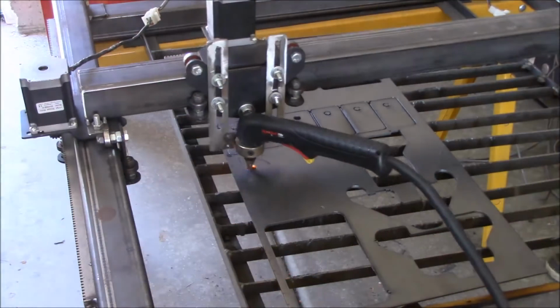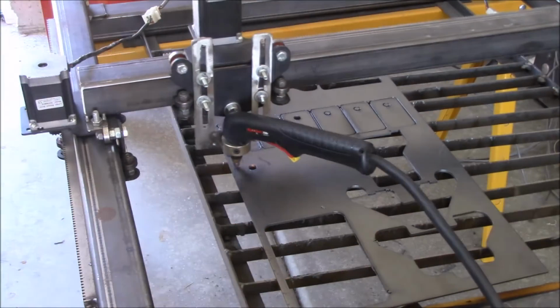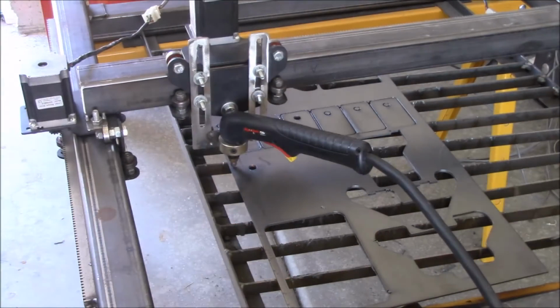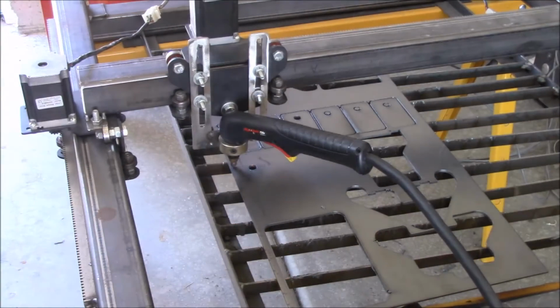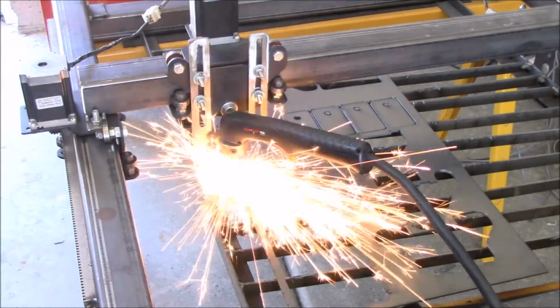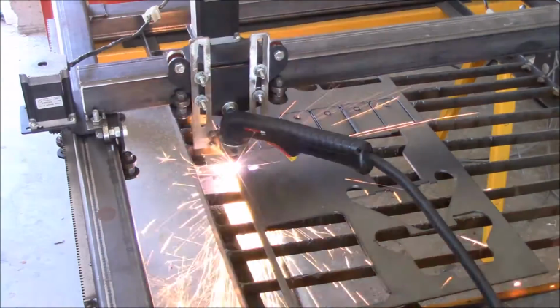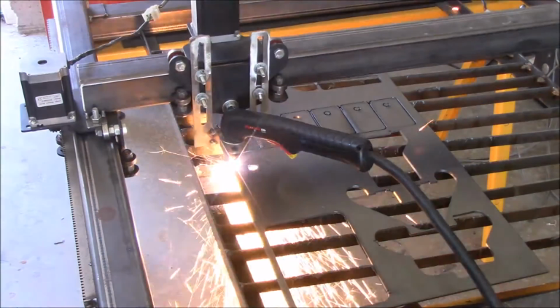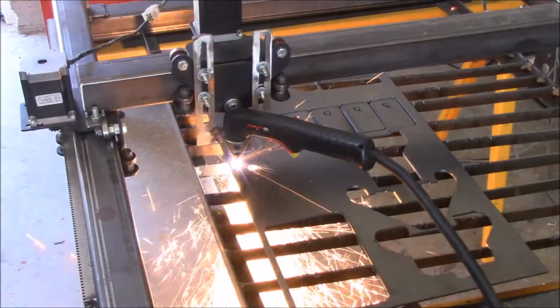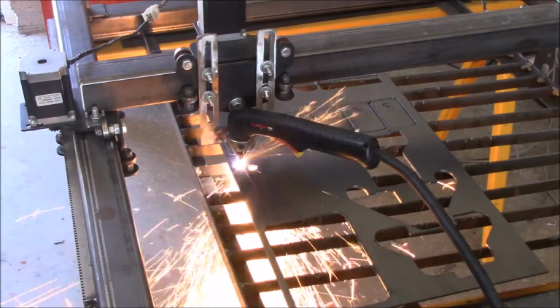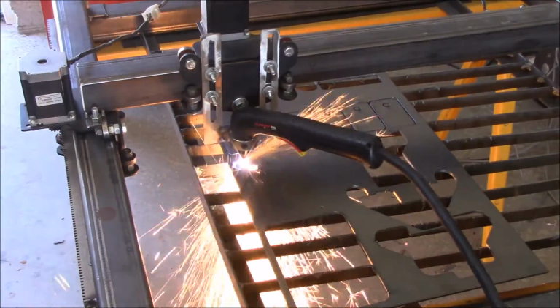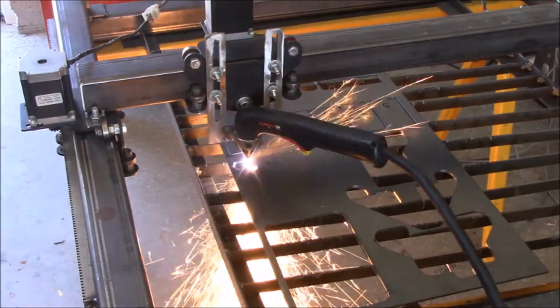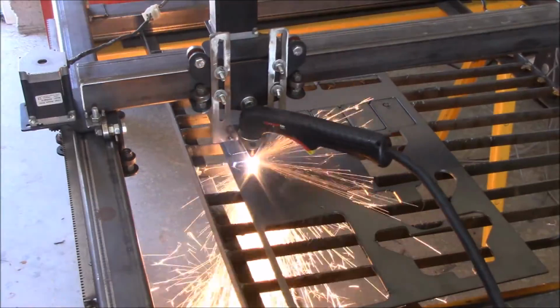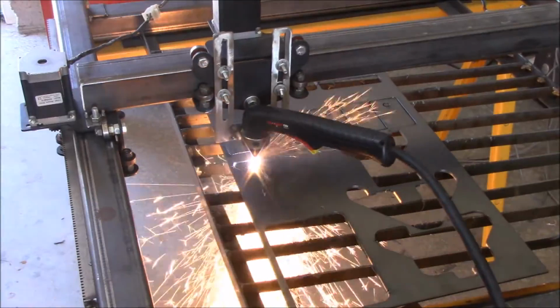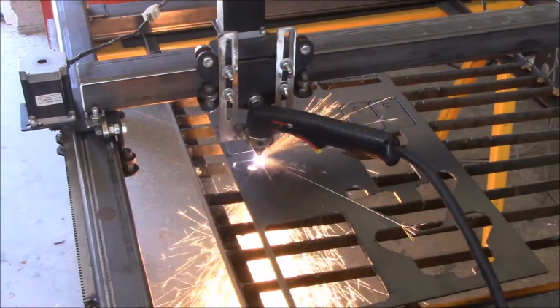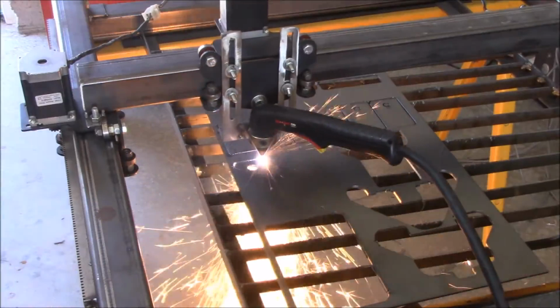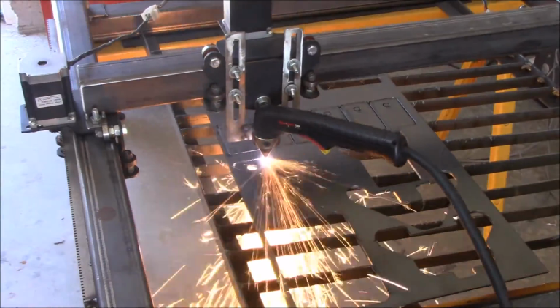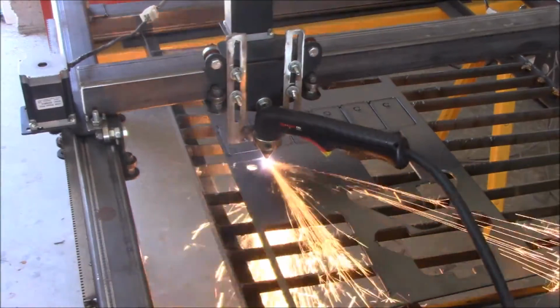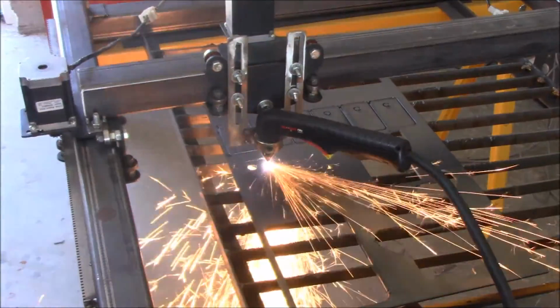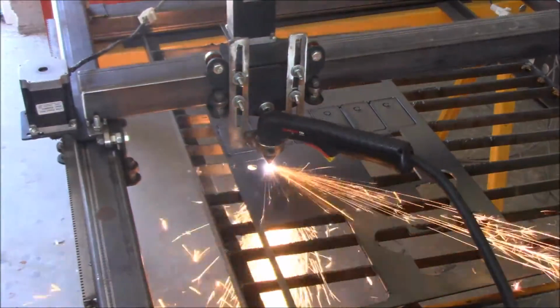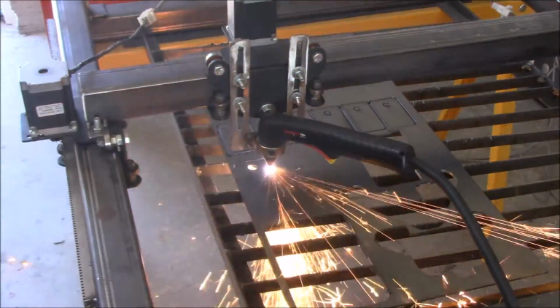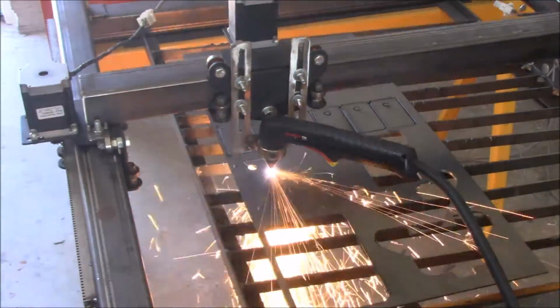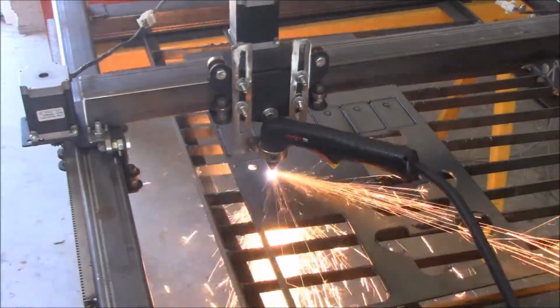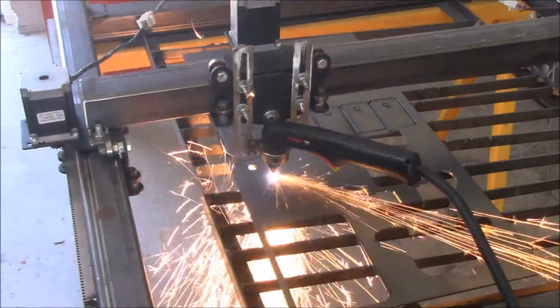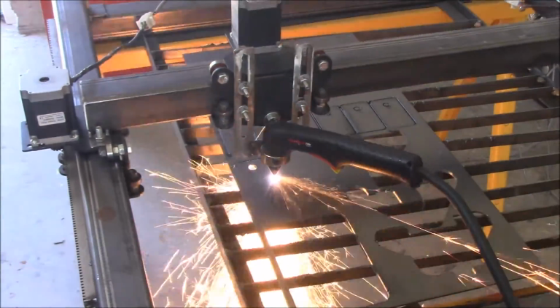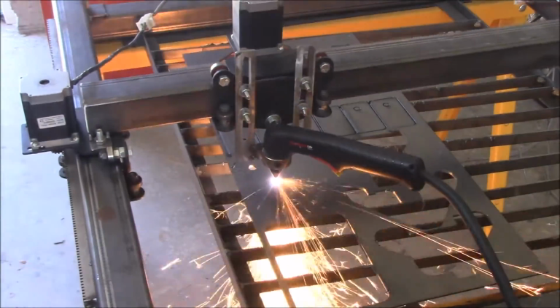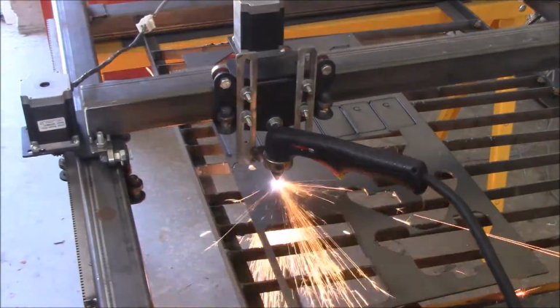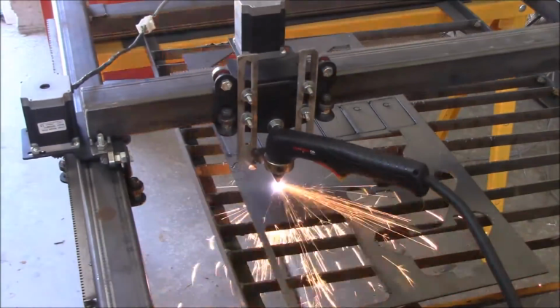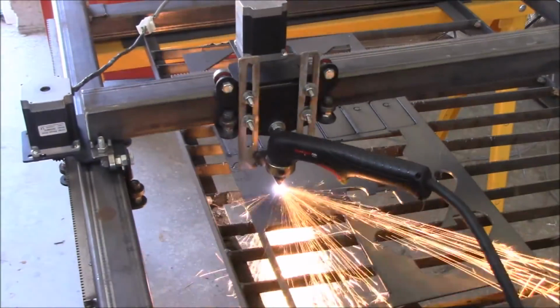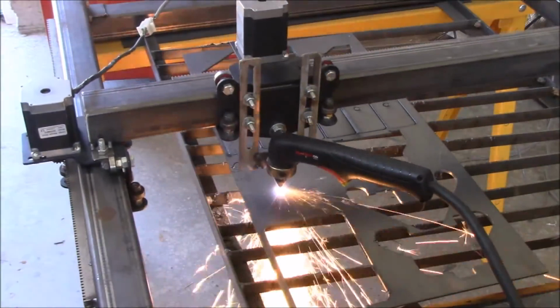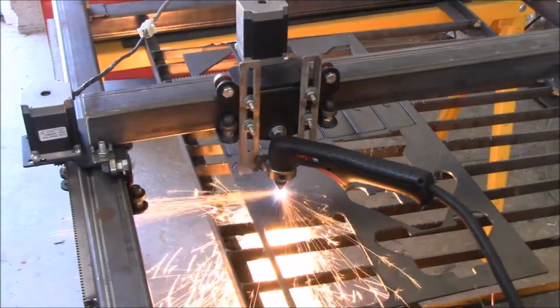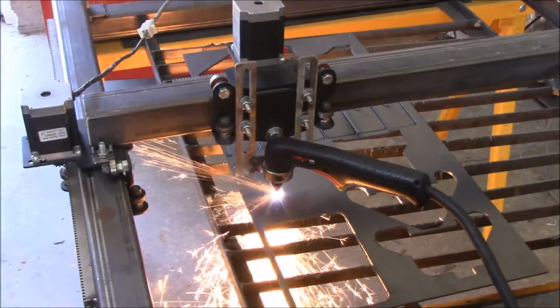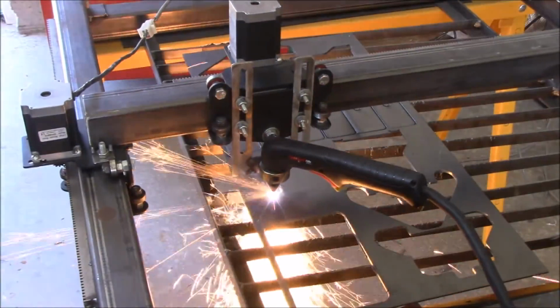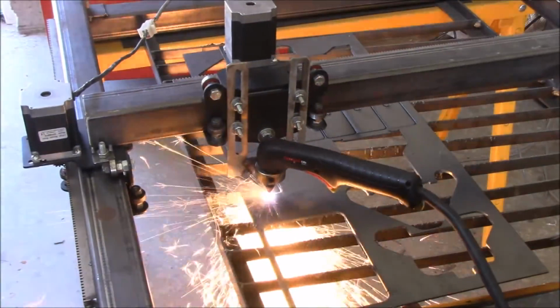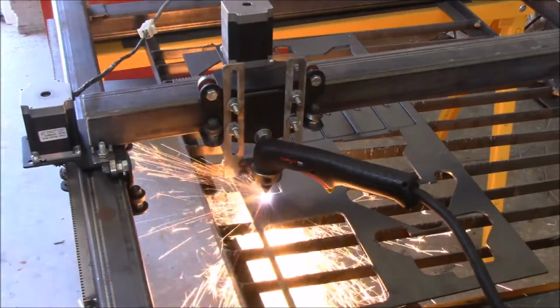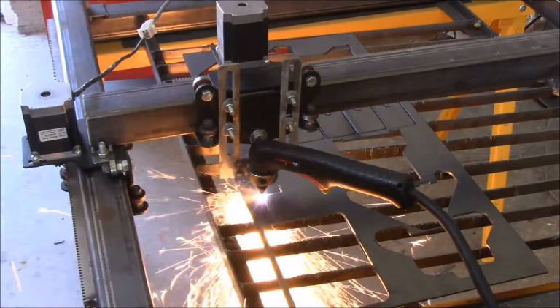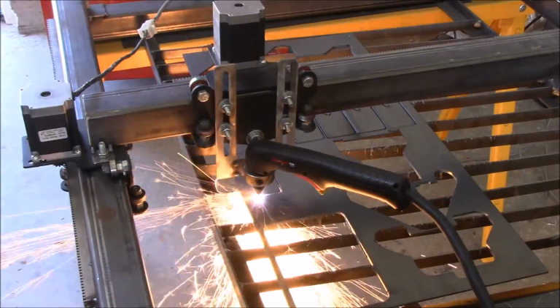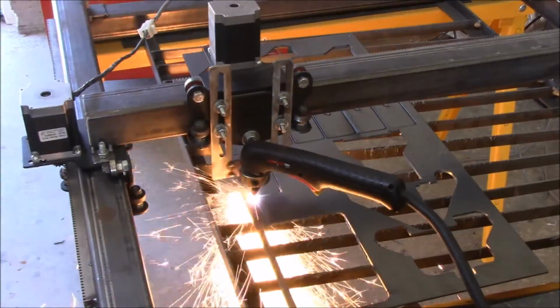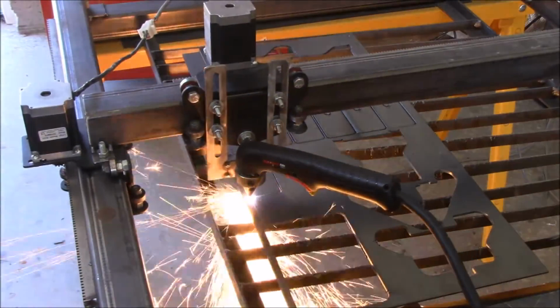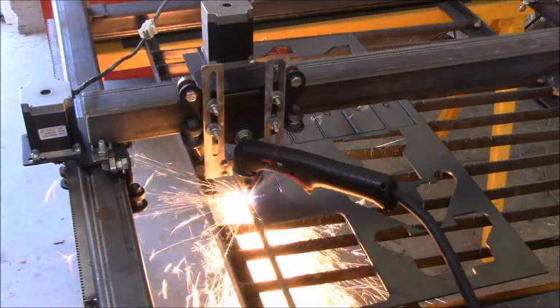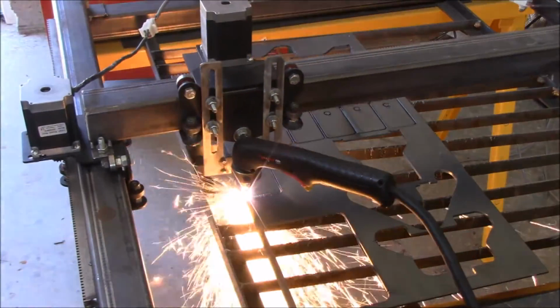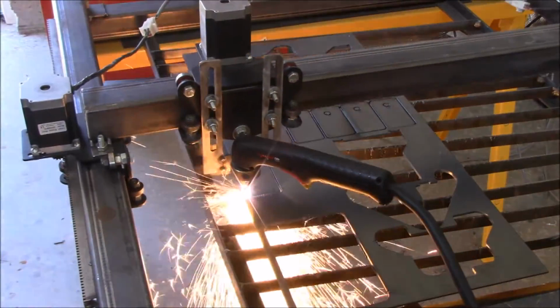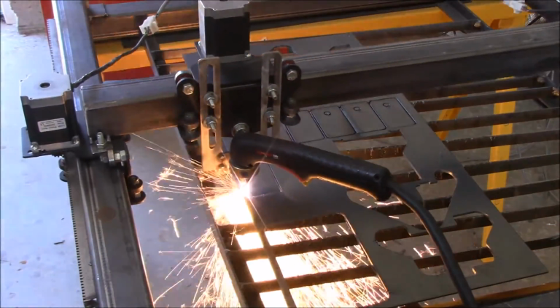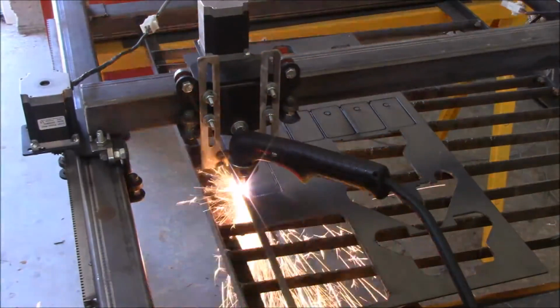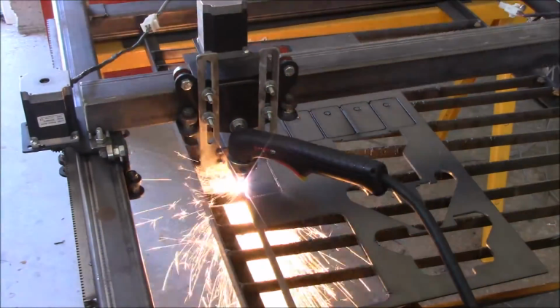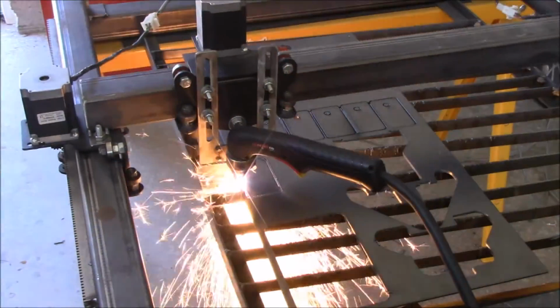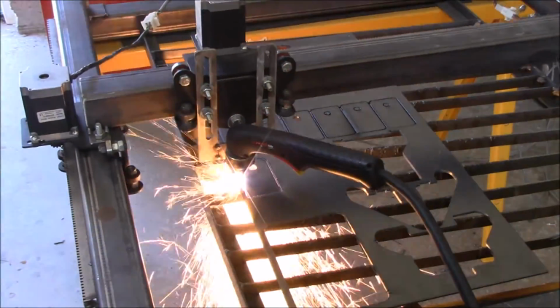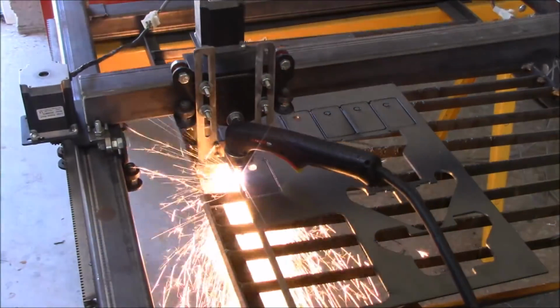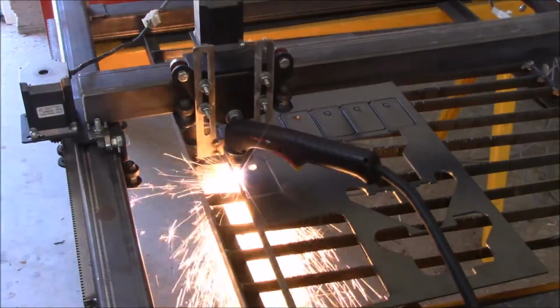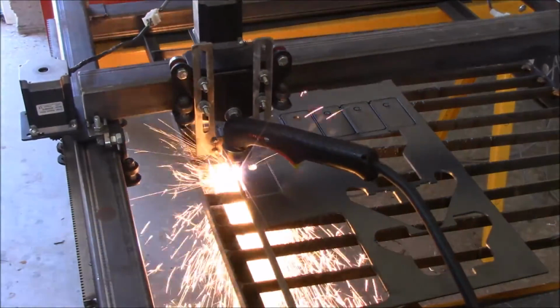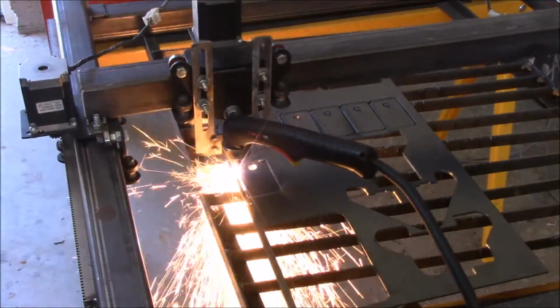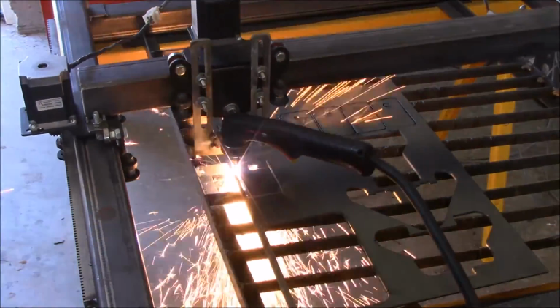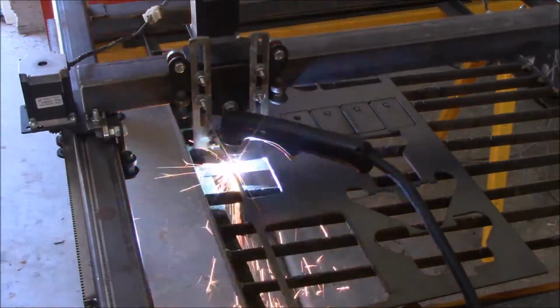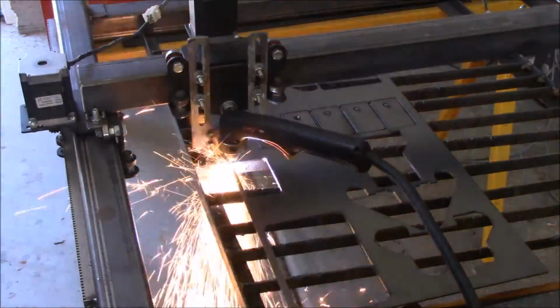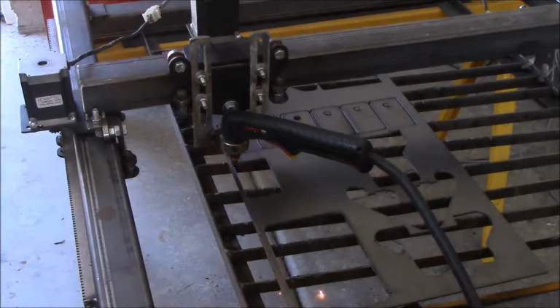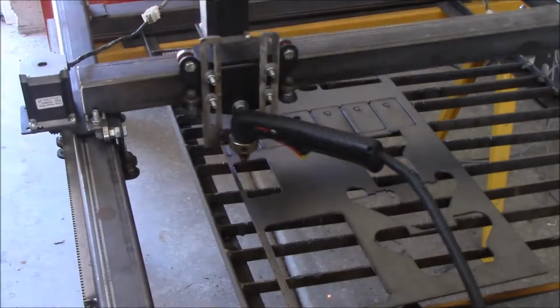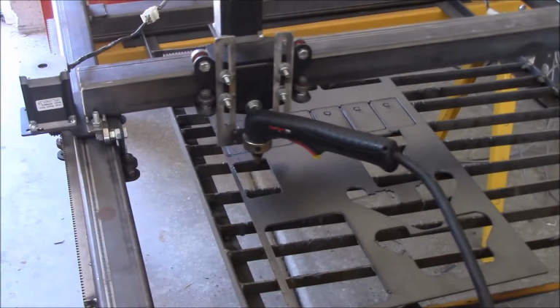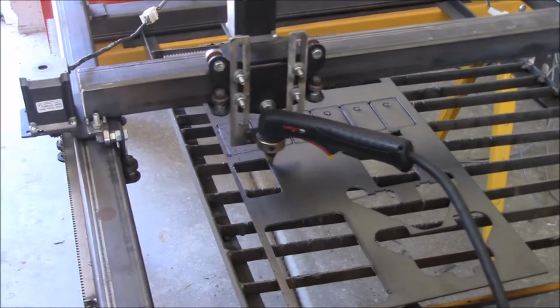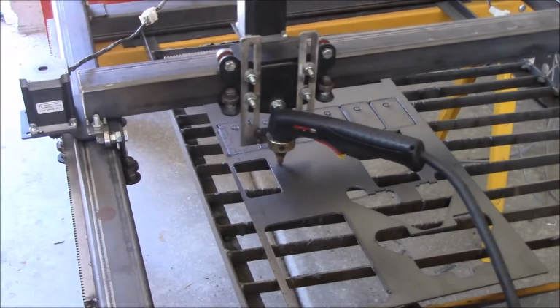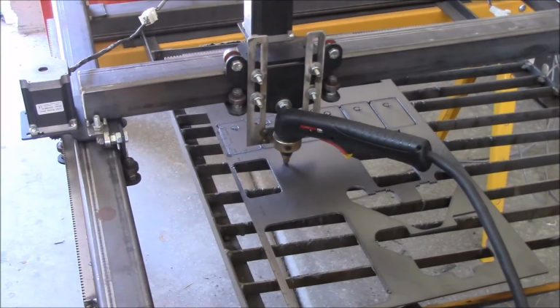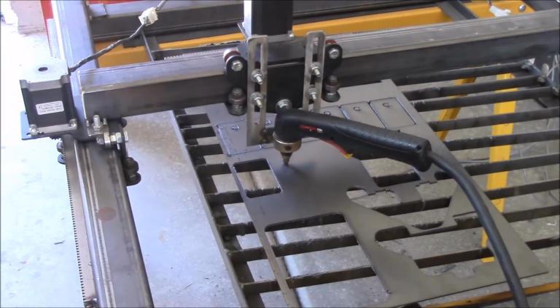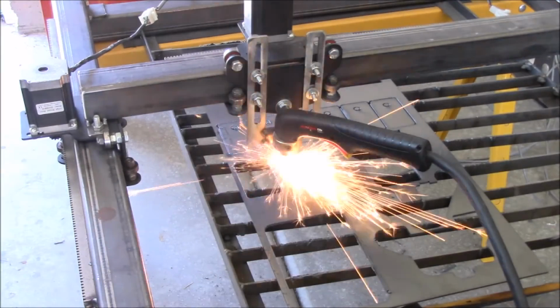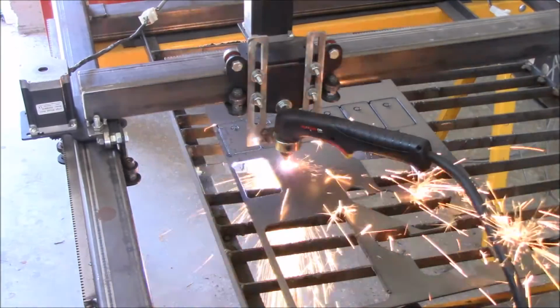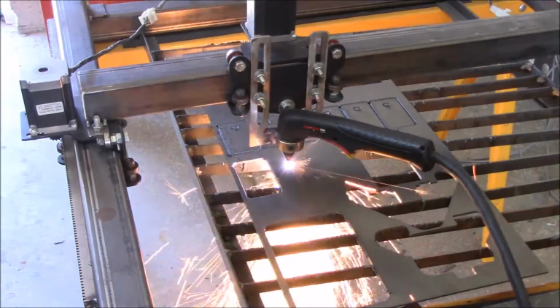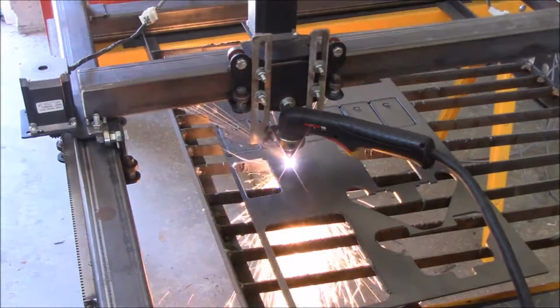If you don't know what a CNC plasma cutting table is, this is a video of mine in action, cutting out some plates for some brackets that I made the other day.